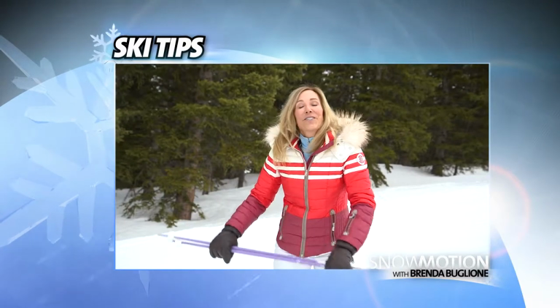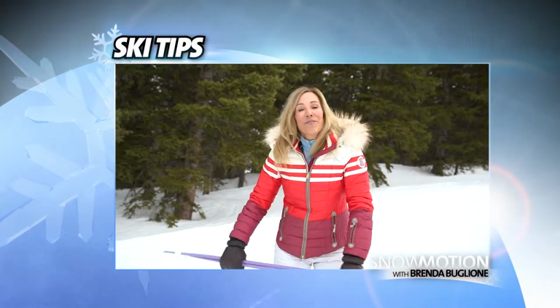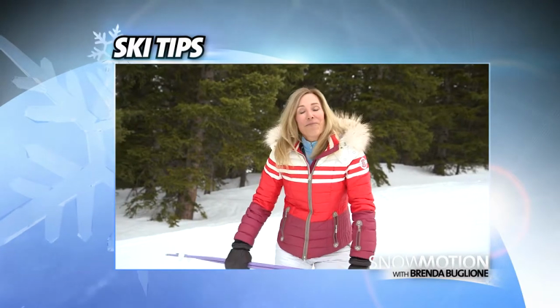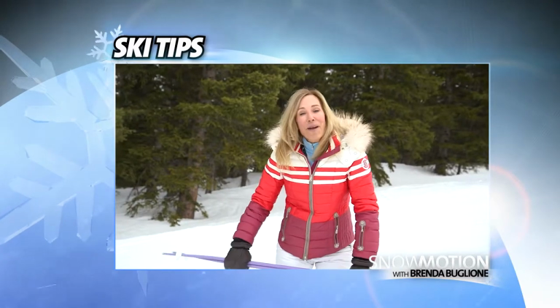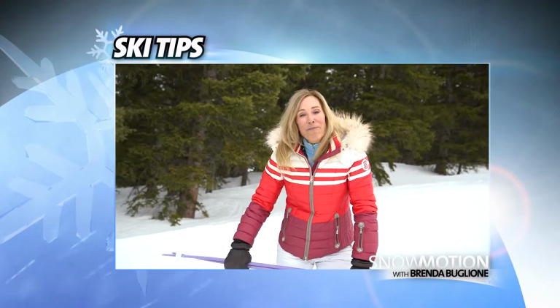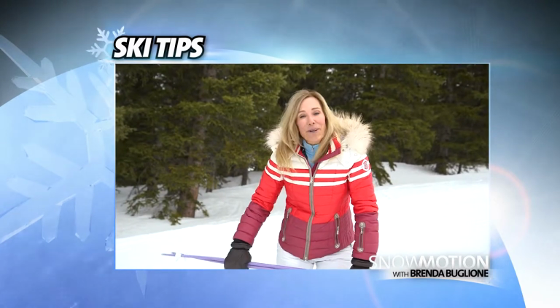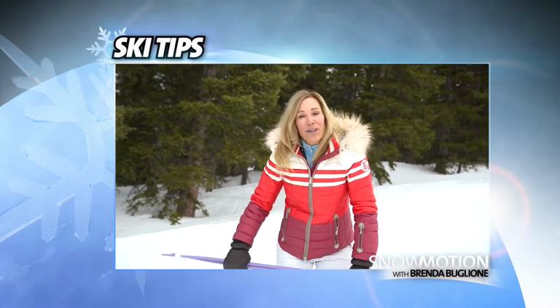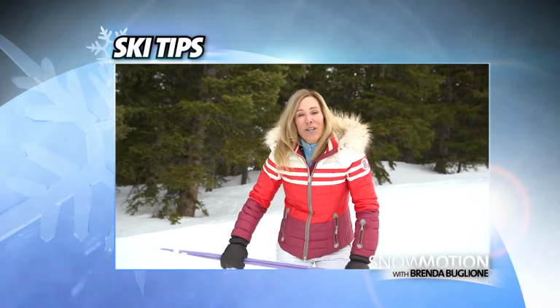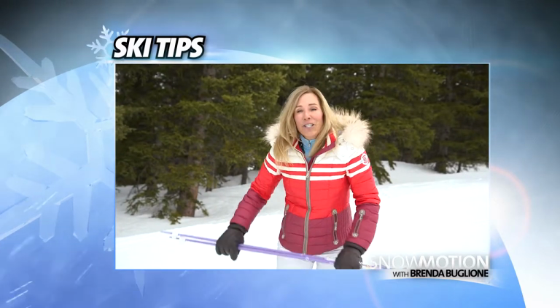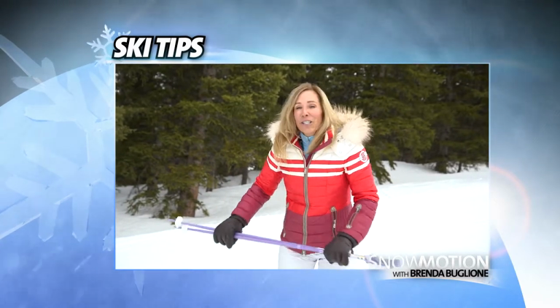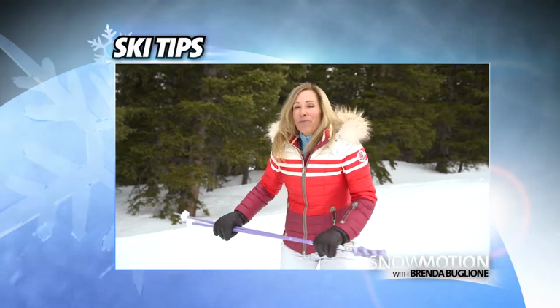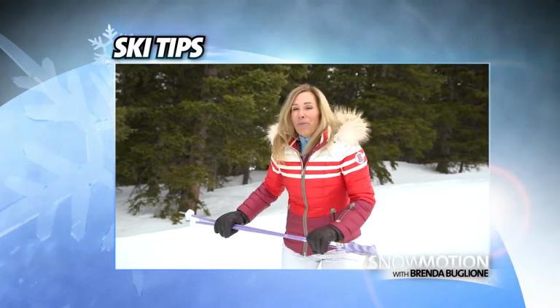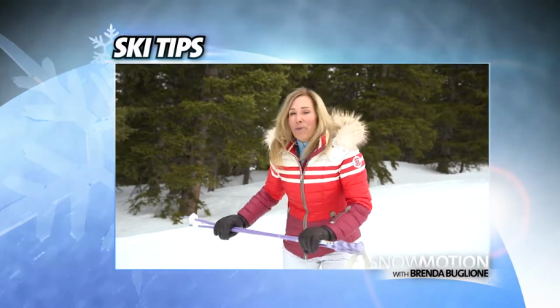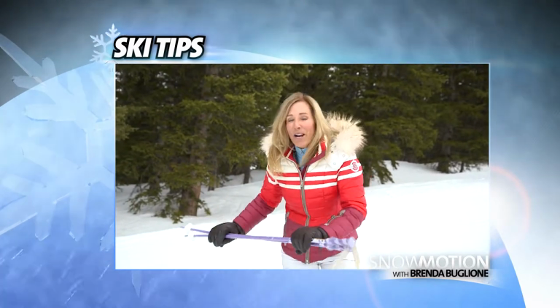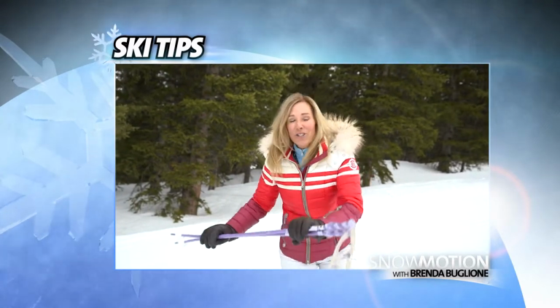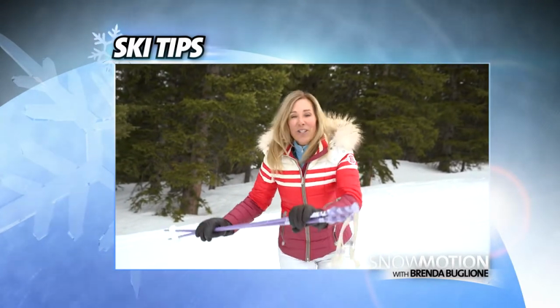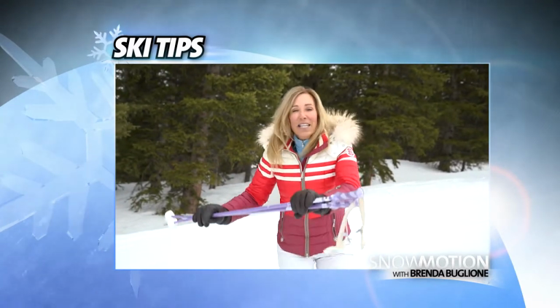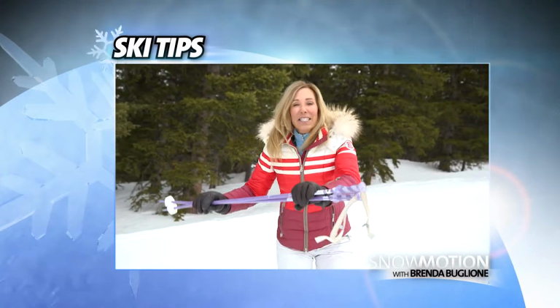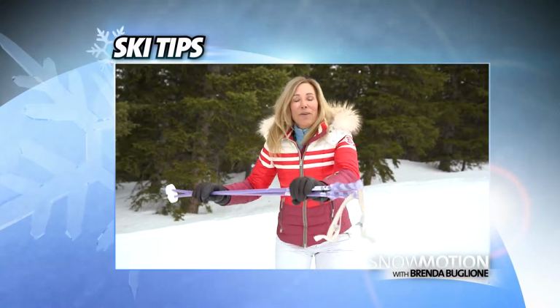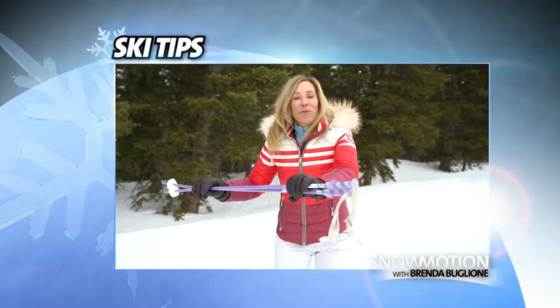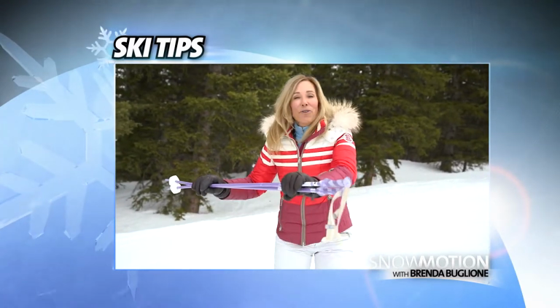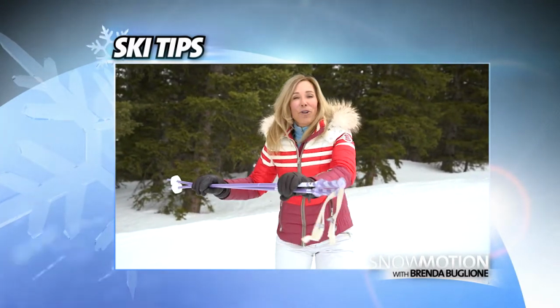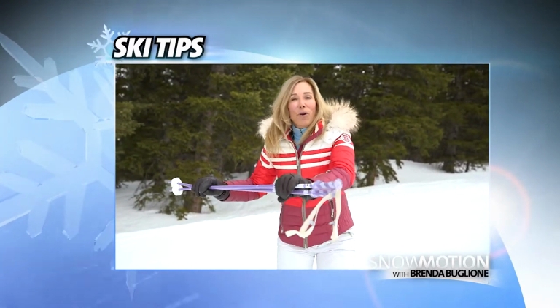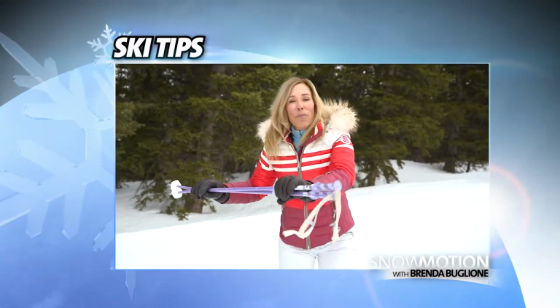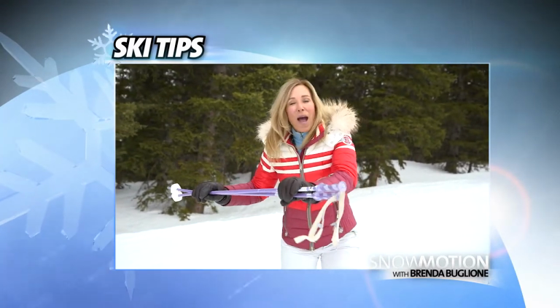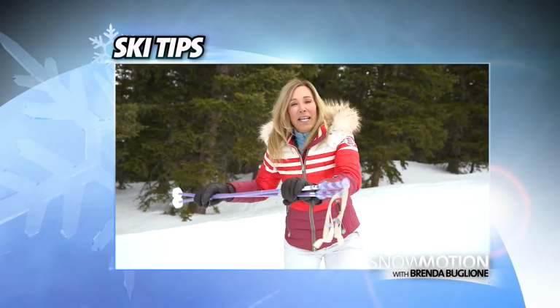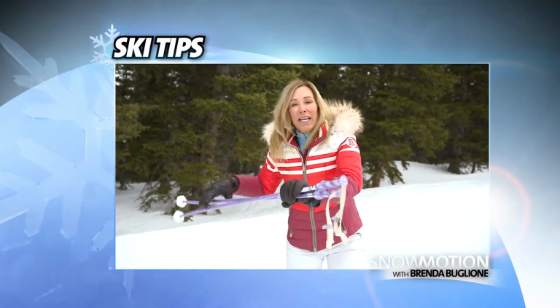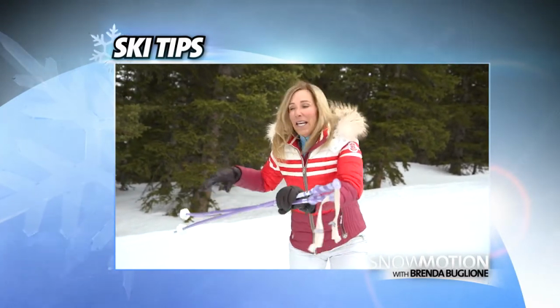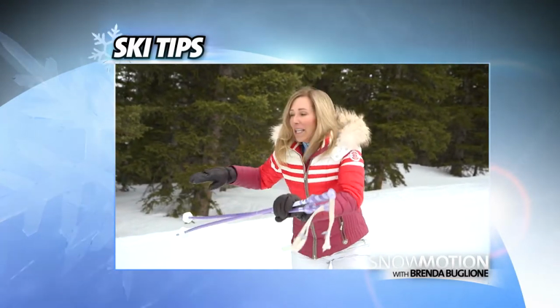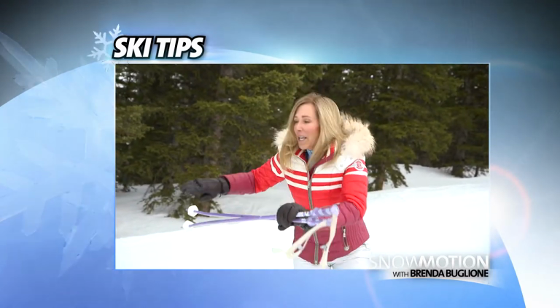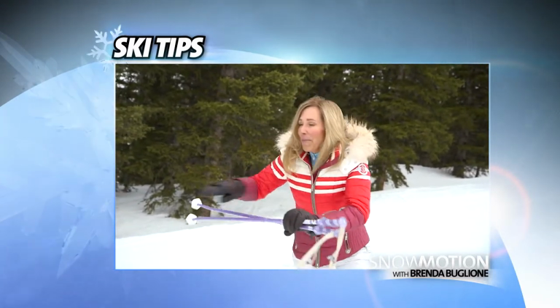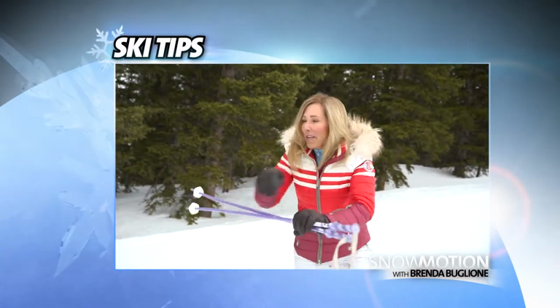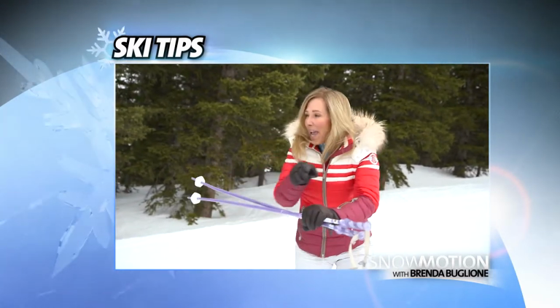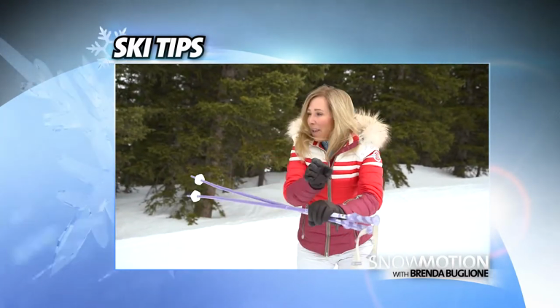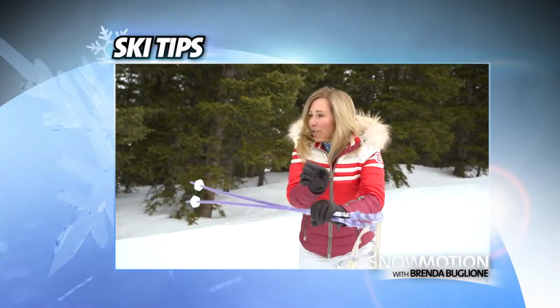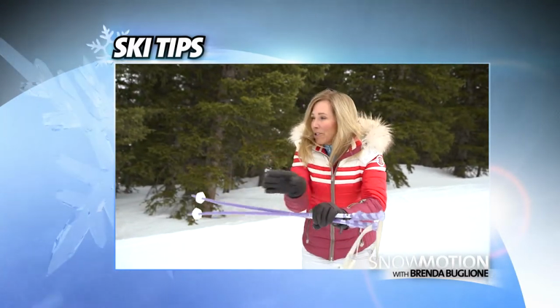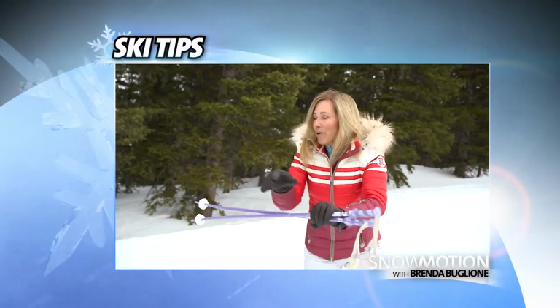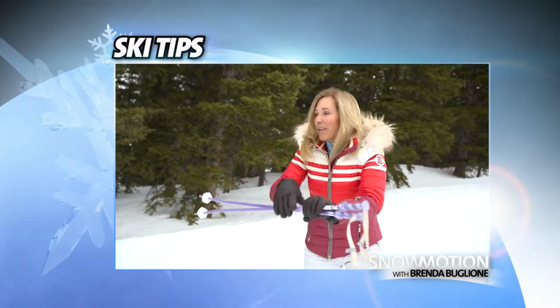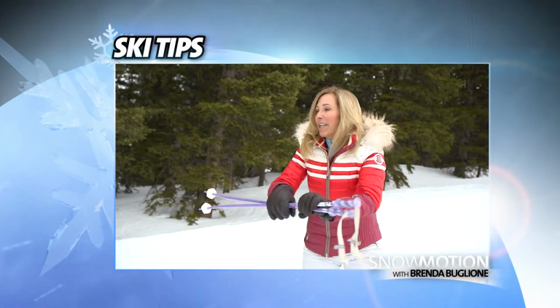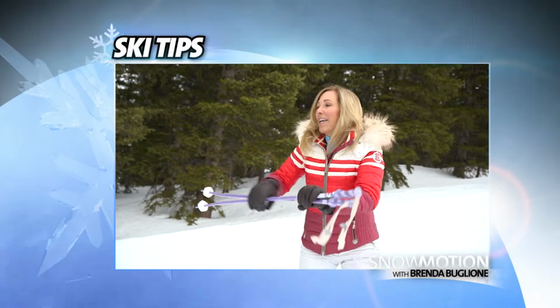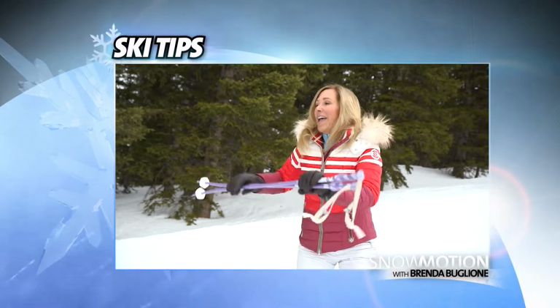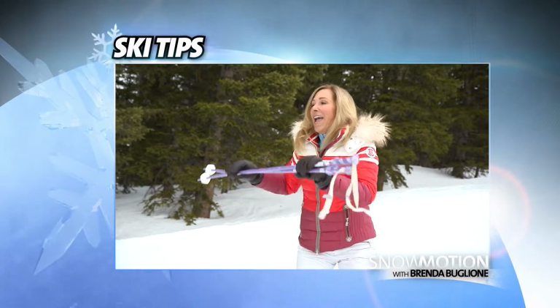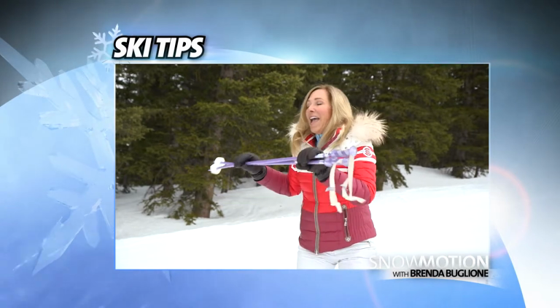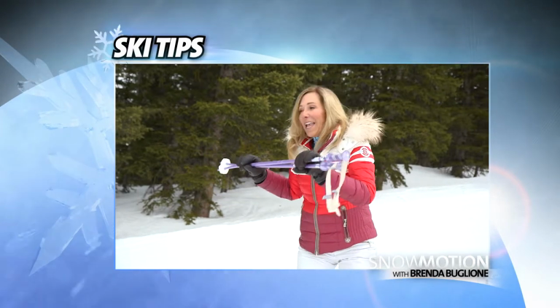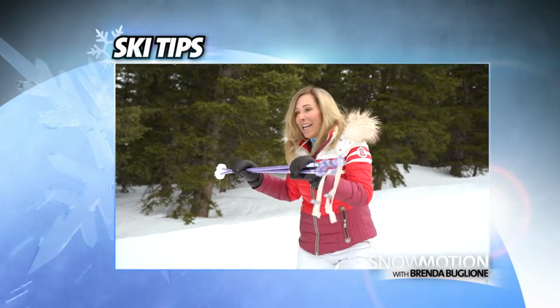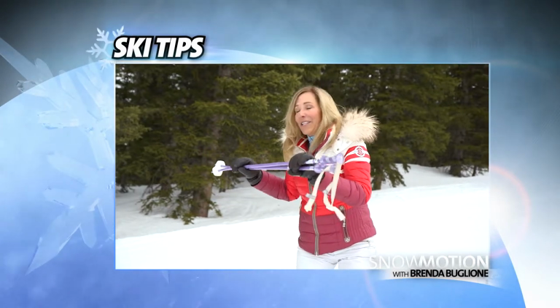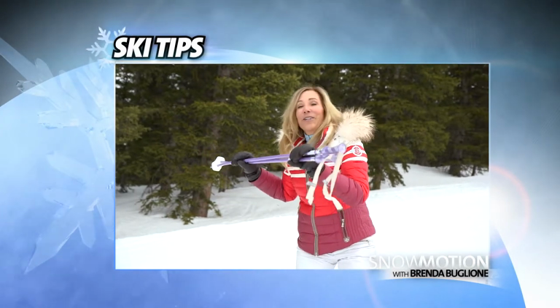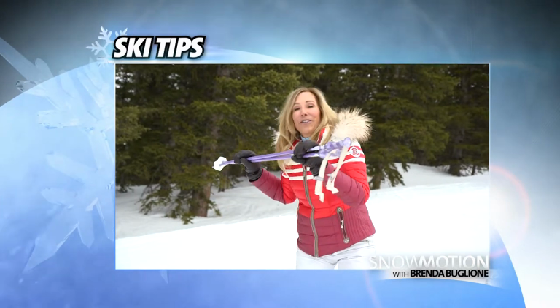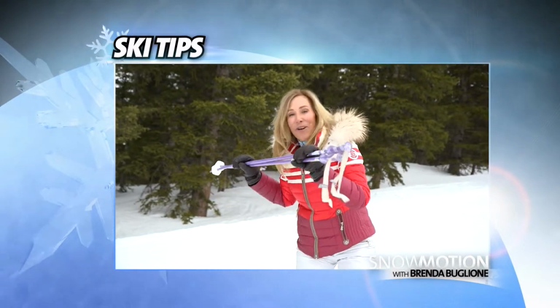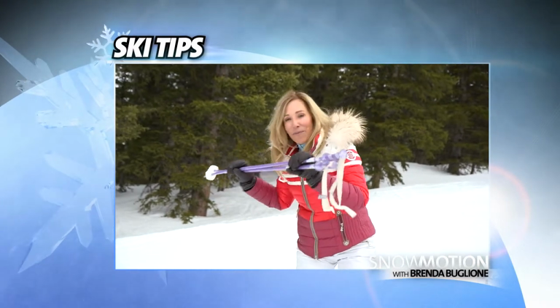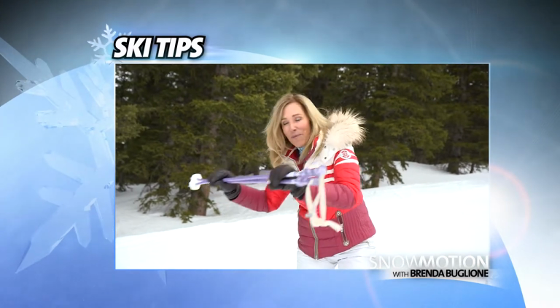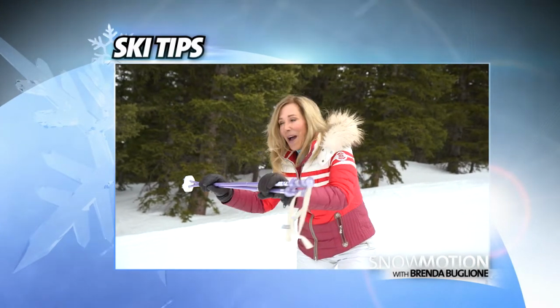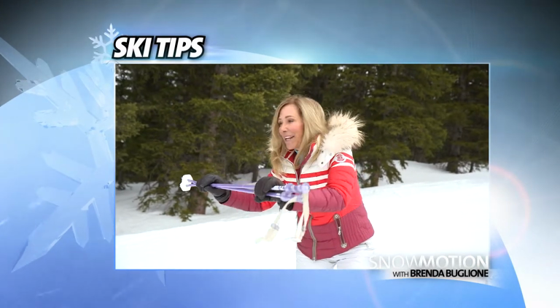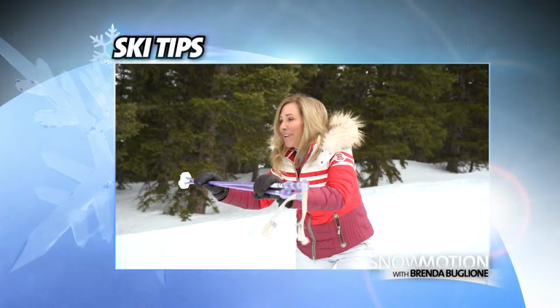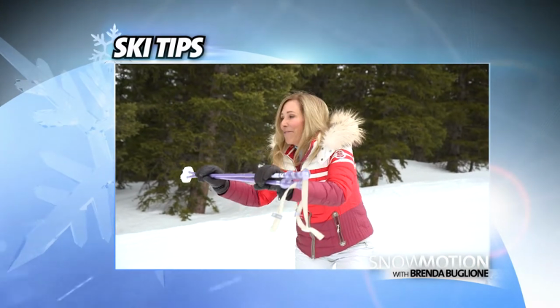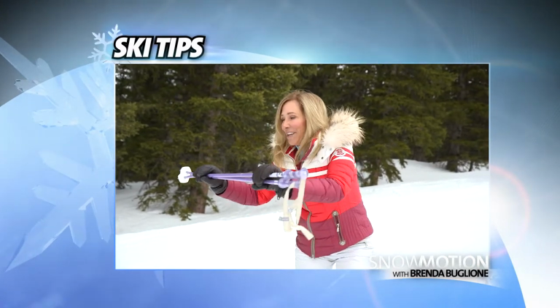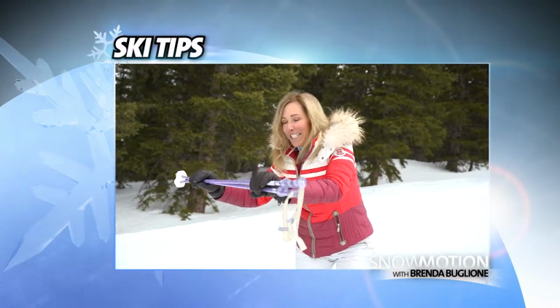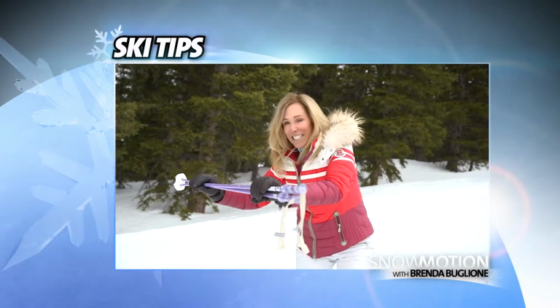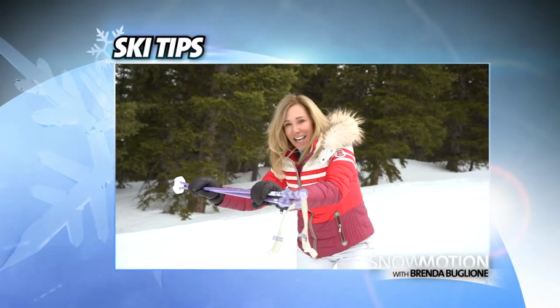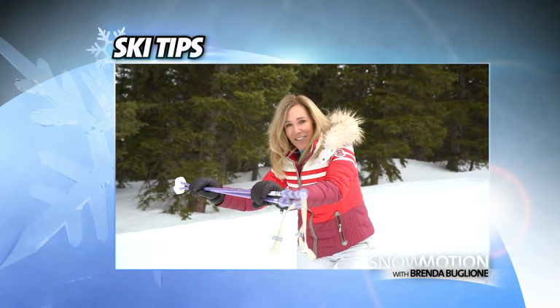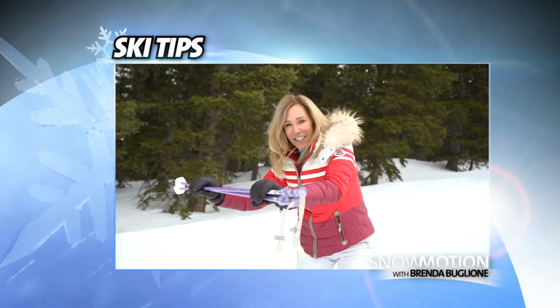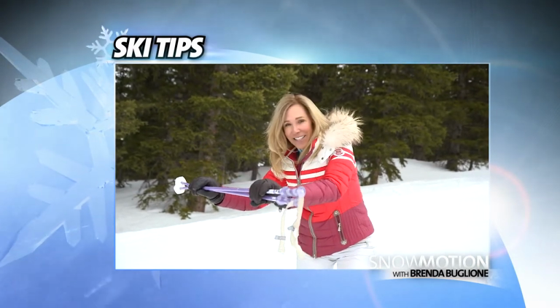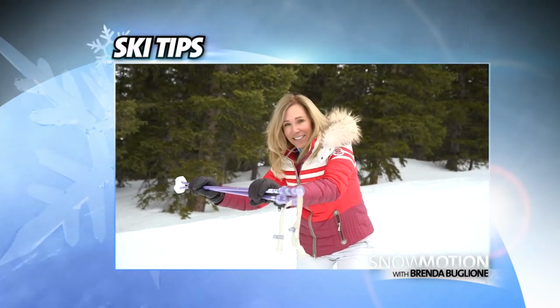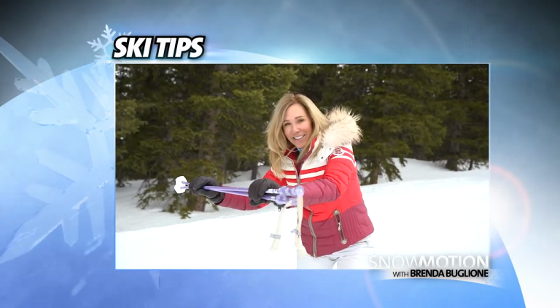So remember: pressure that ski with your lower body, keep the angles going, and your upper body facing down the hill.